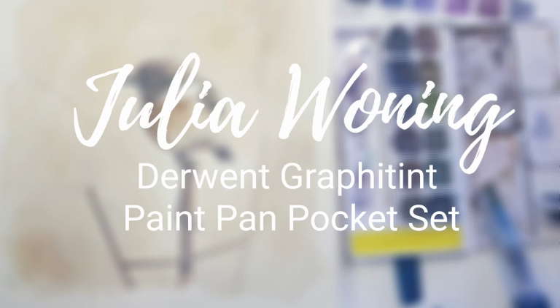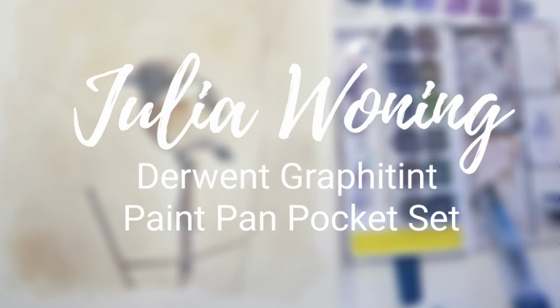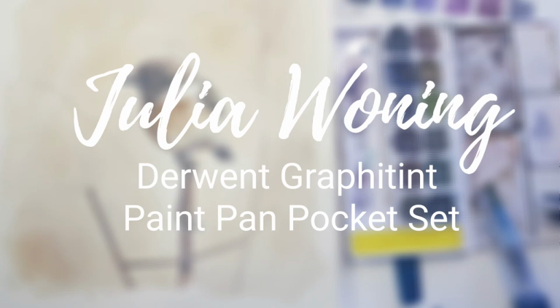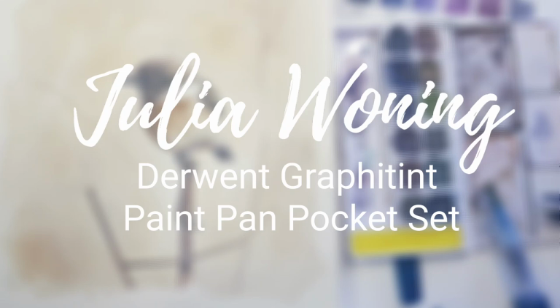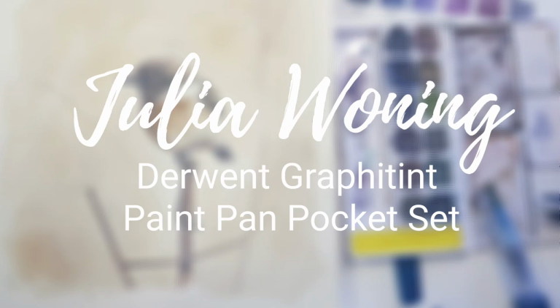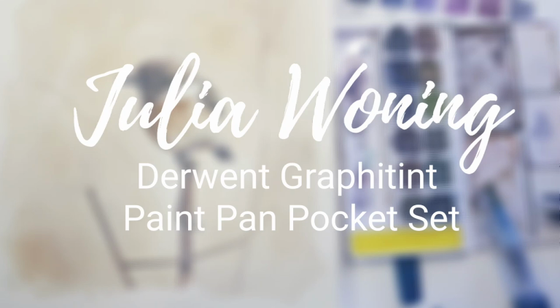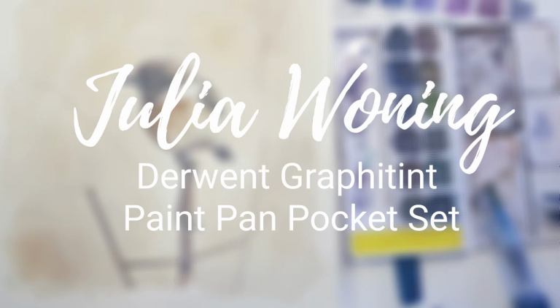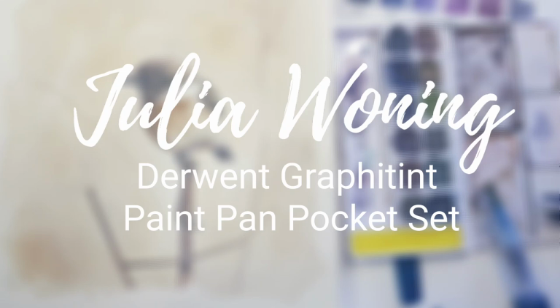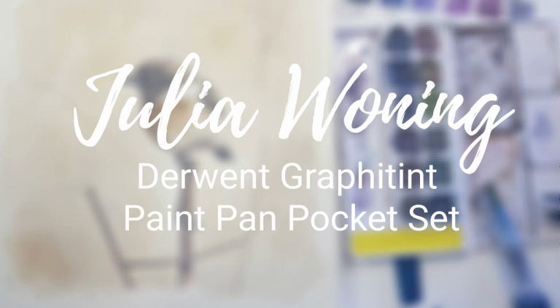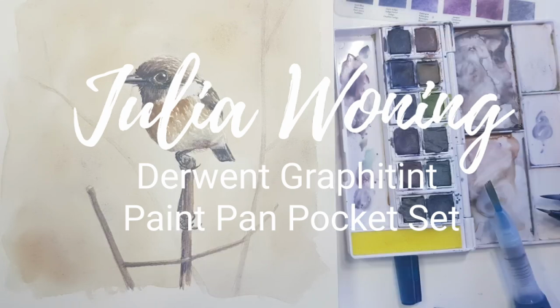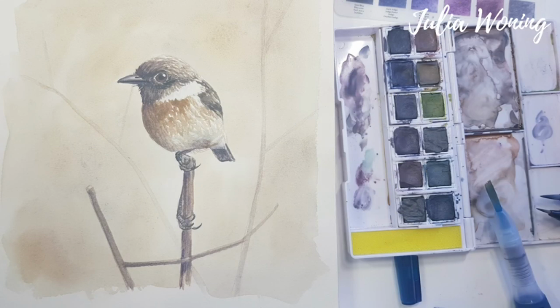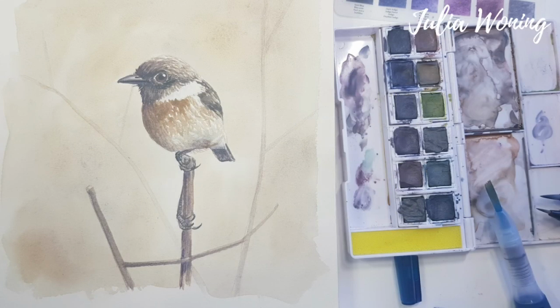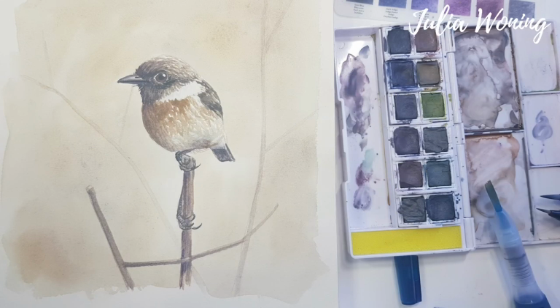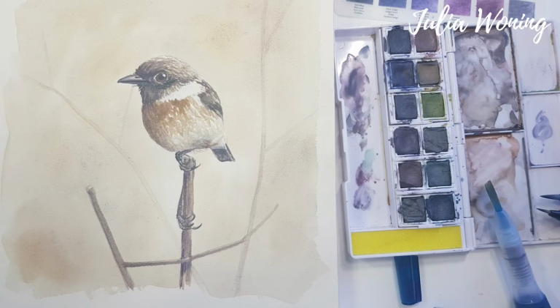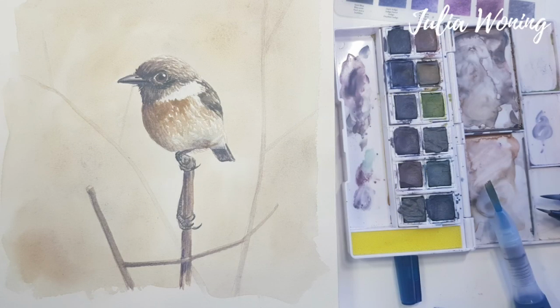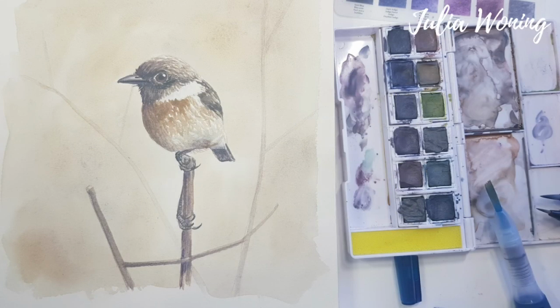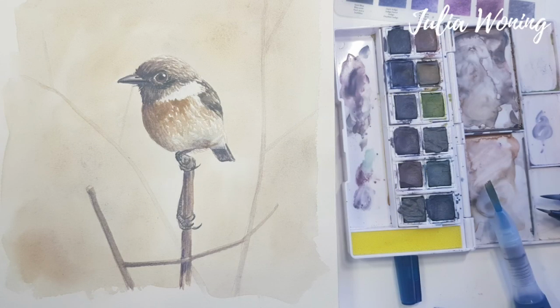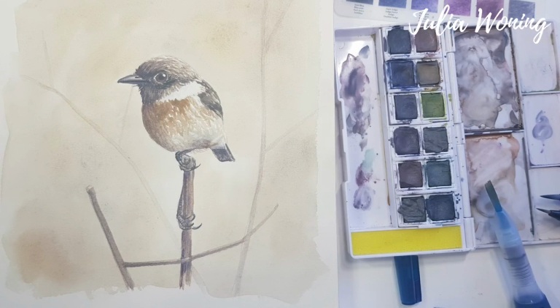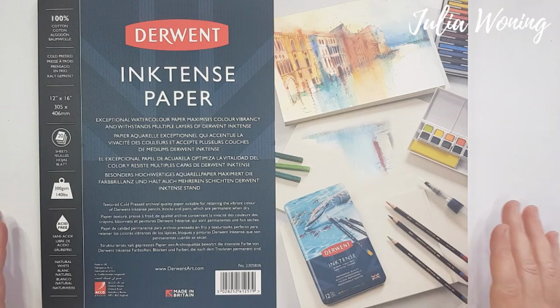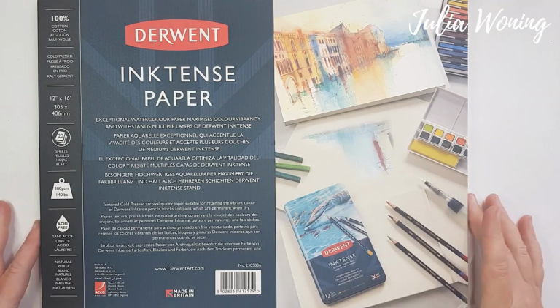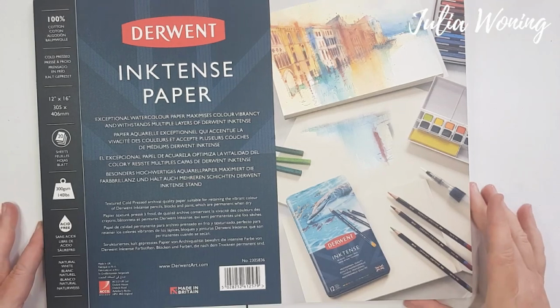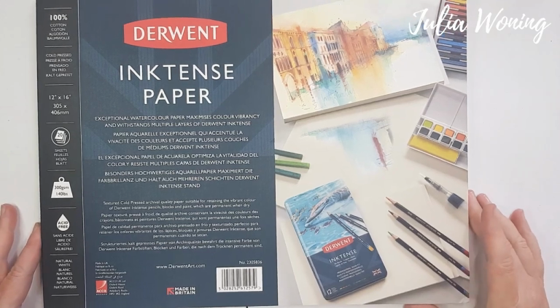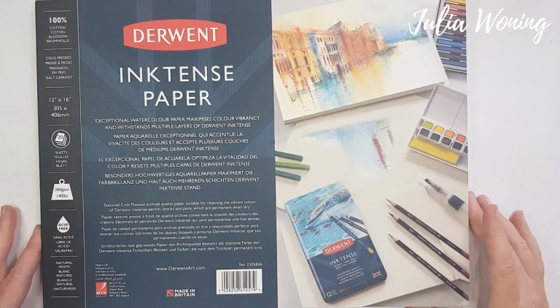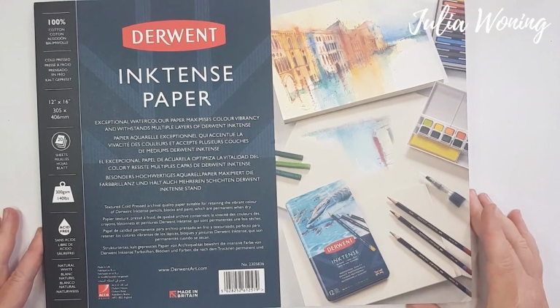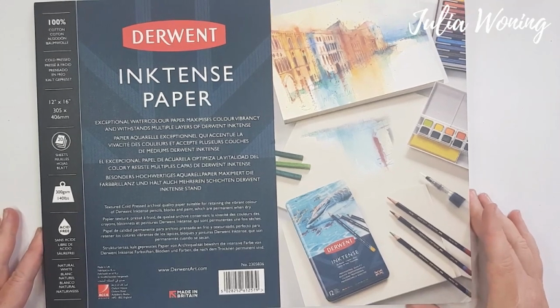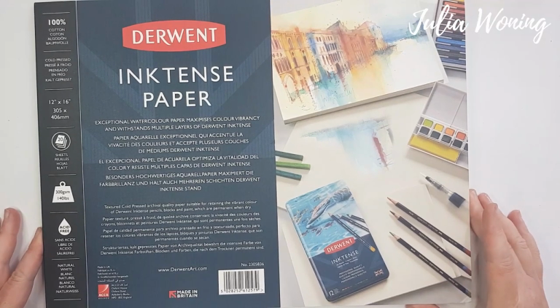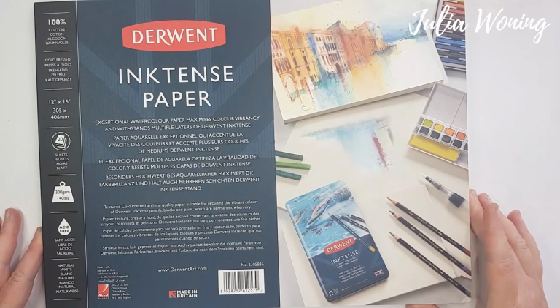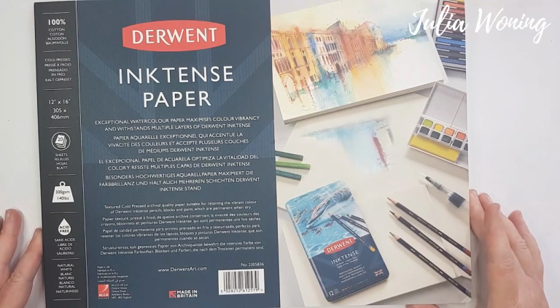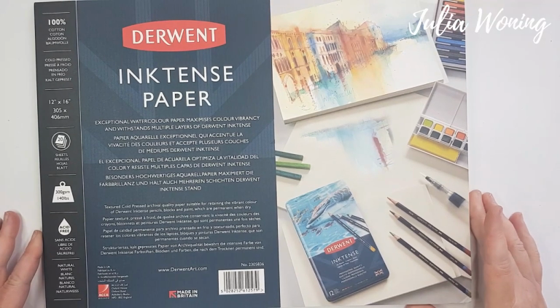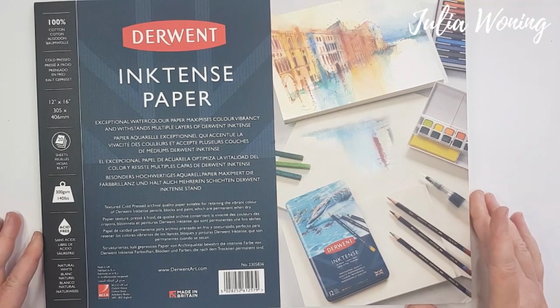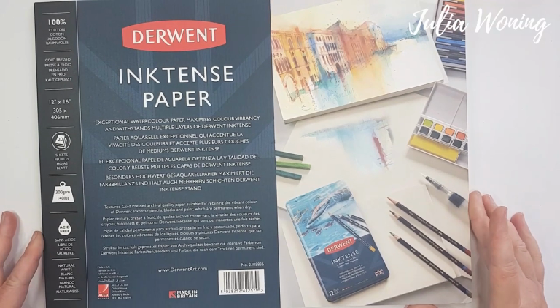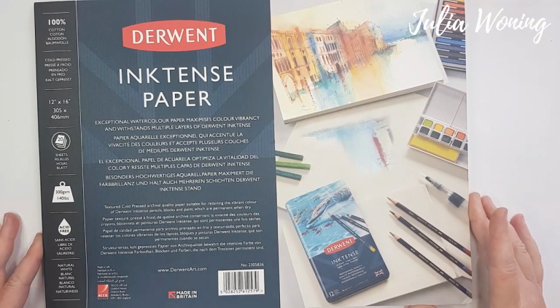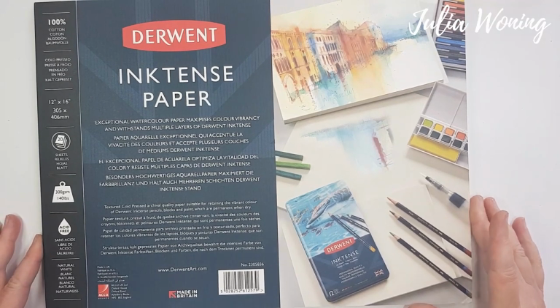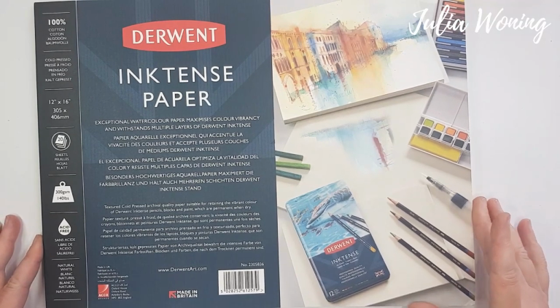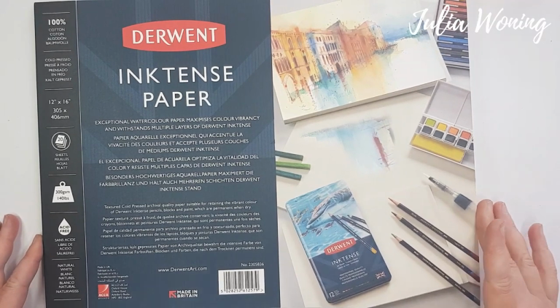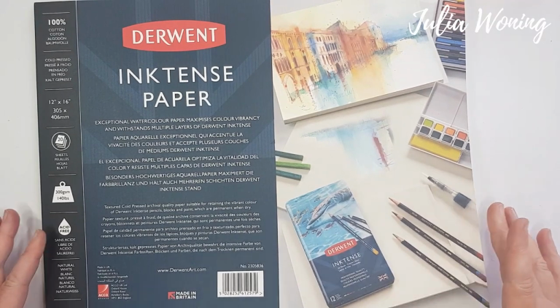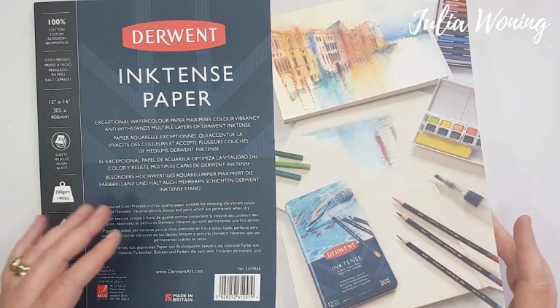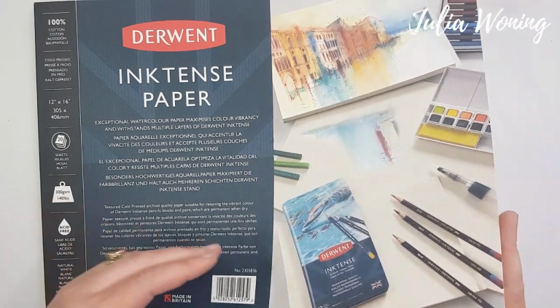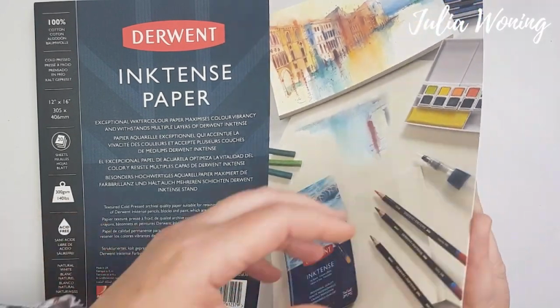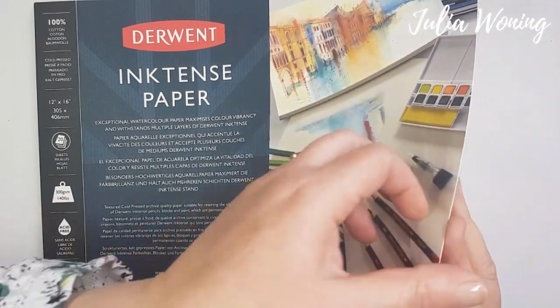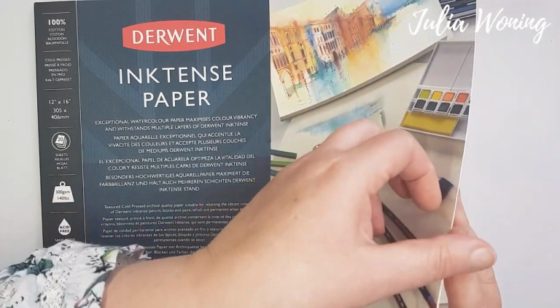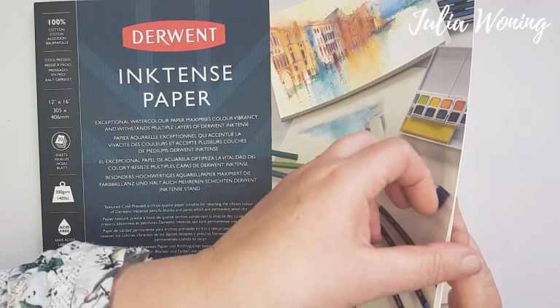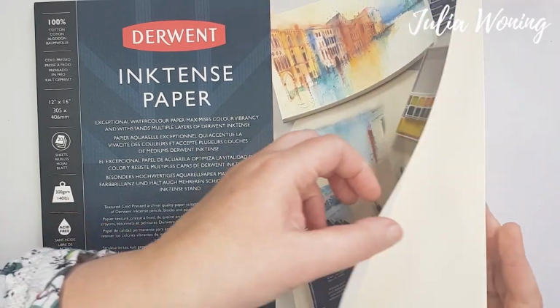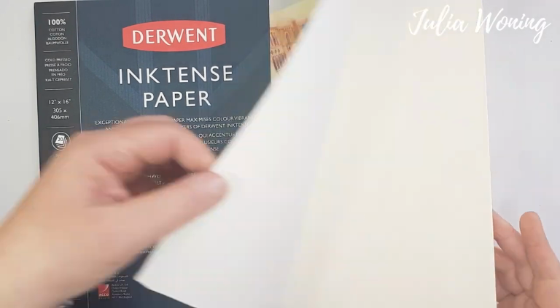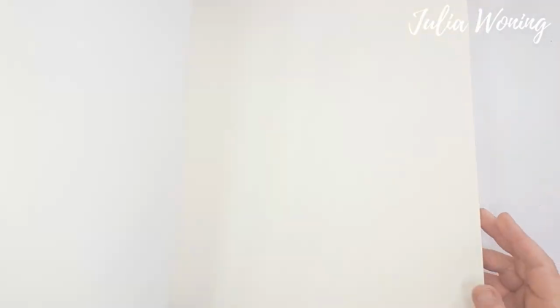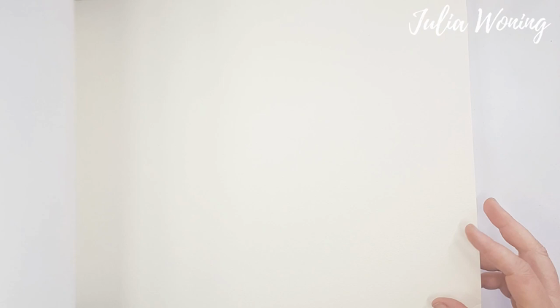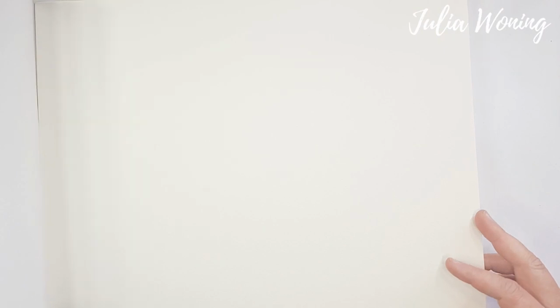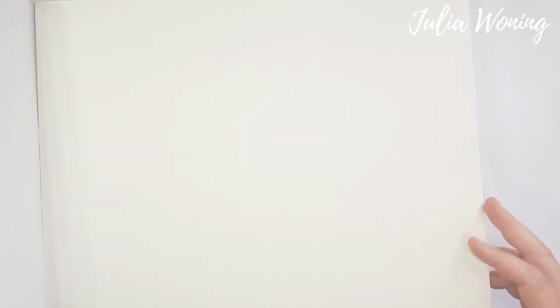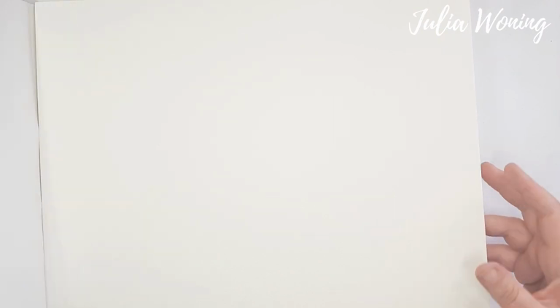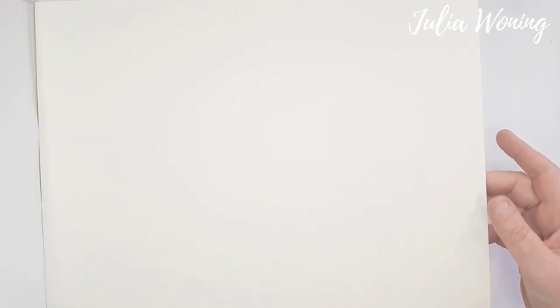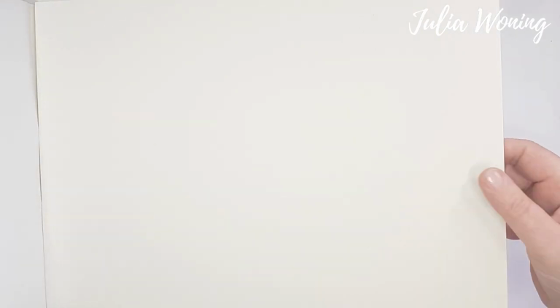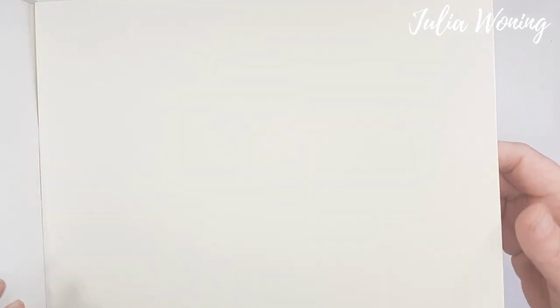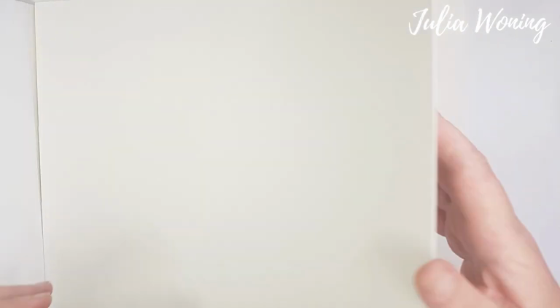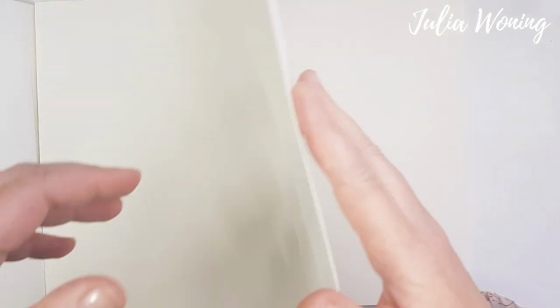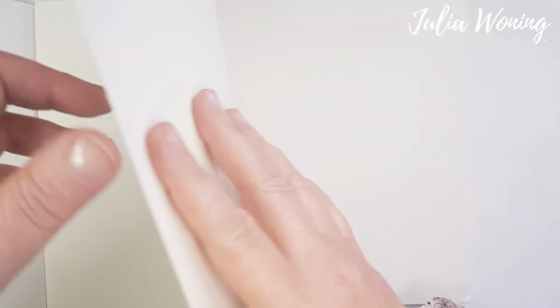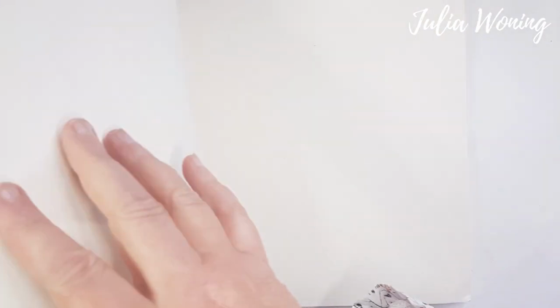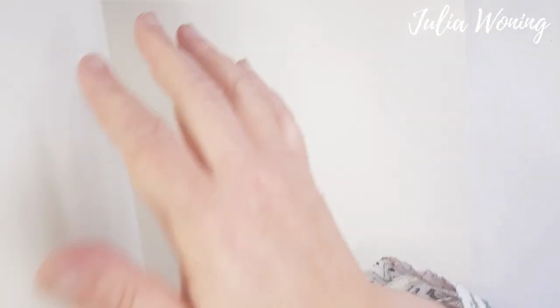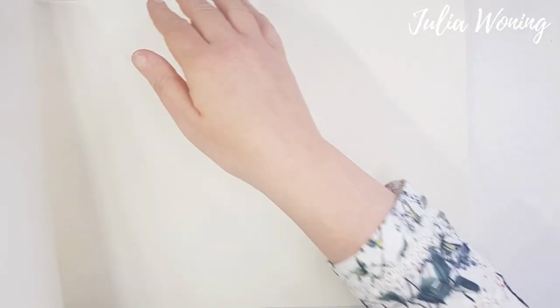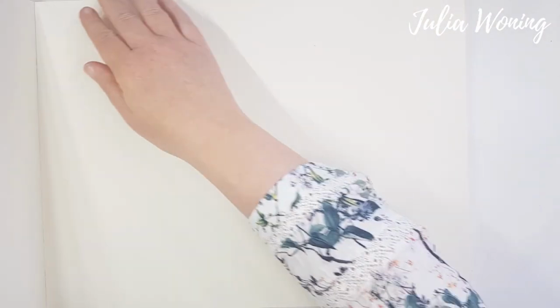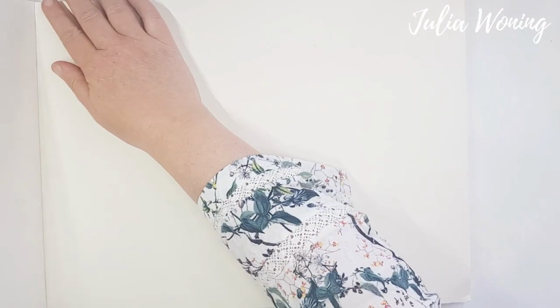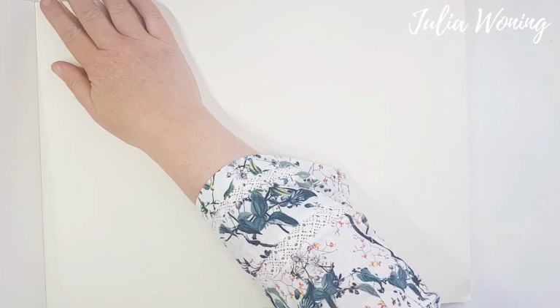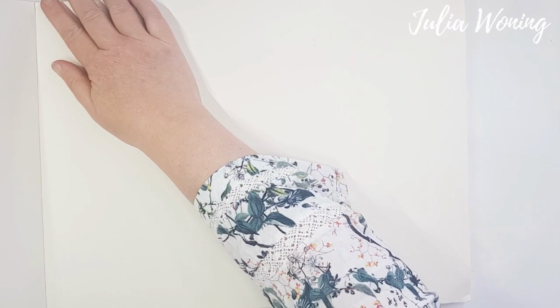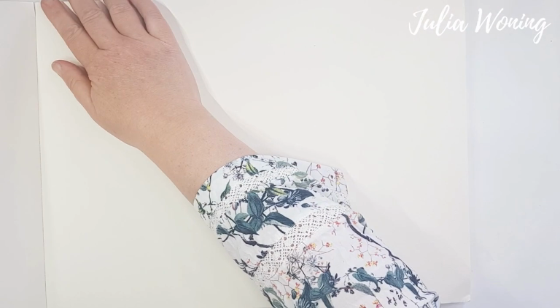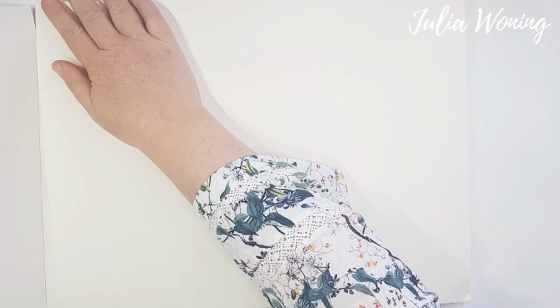Hello, today I will show you how I work on the Inktense paper, a 100% cotton paper, cold pressed.